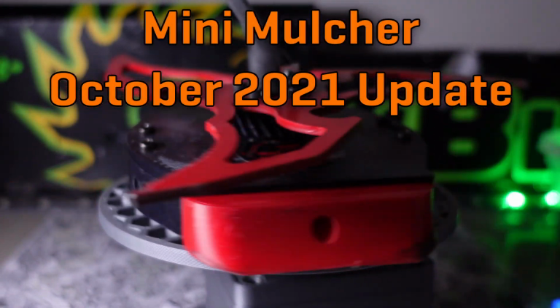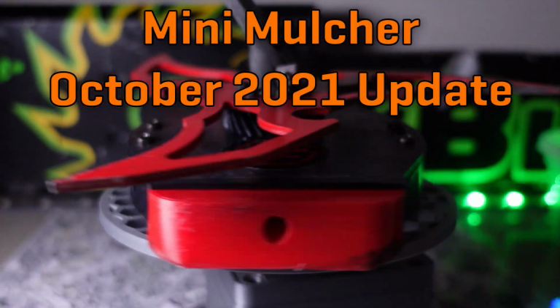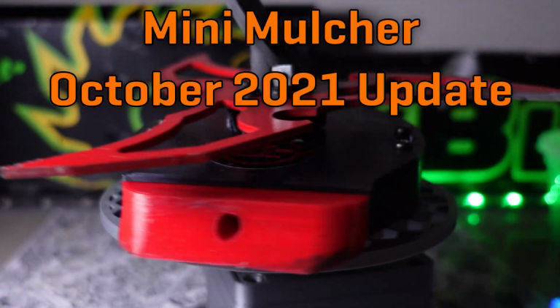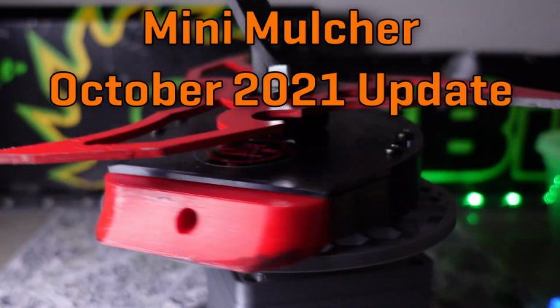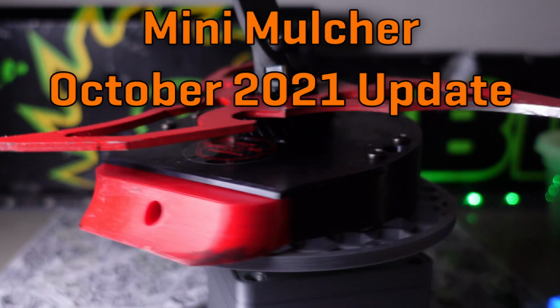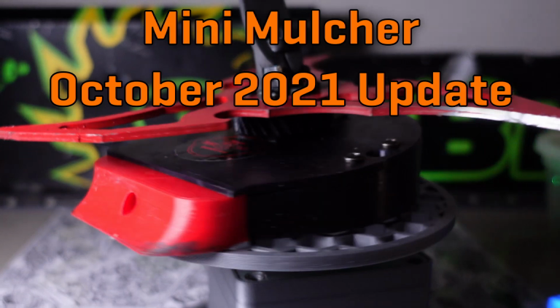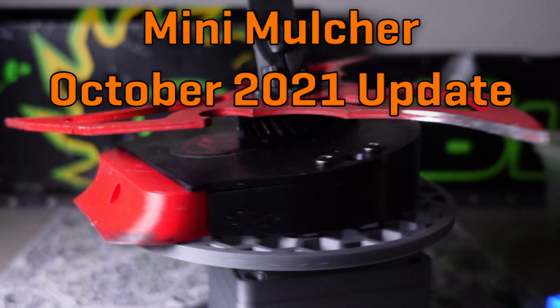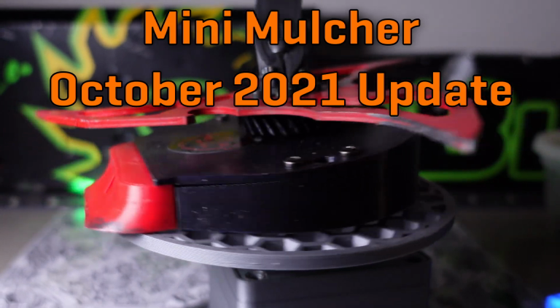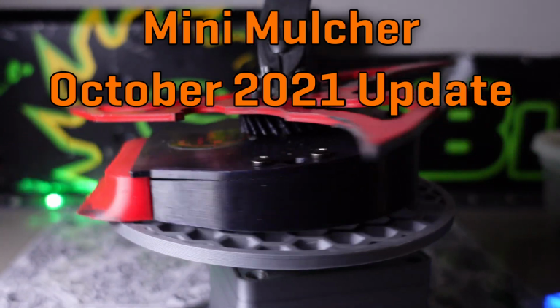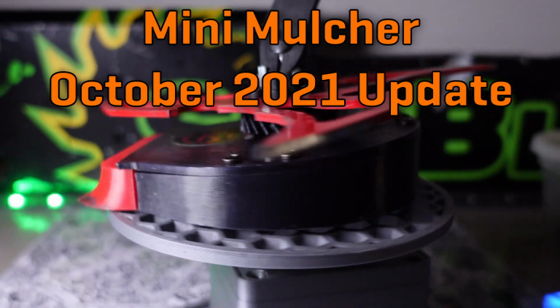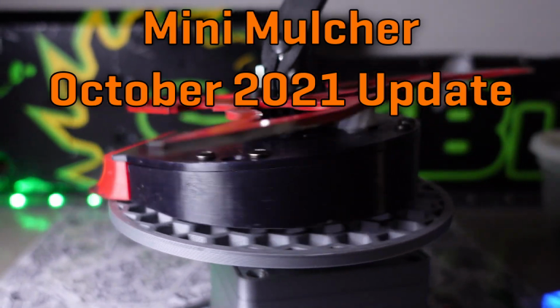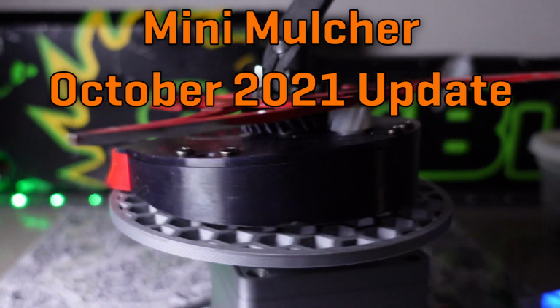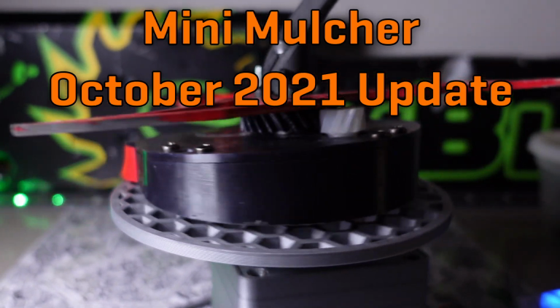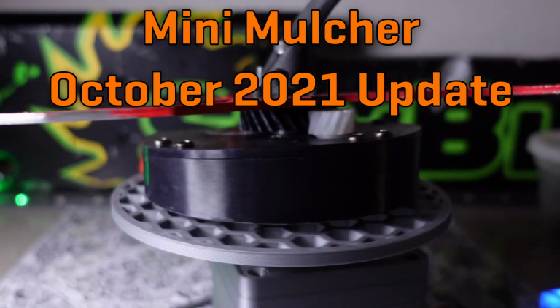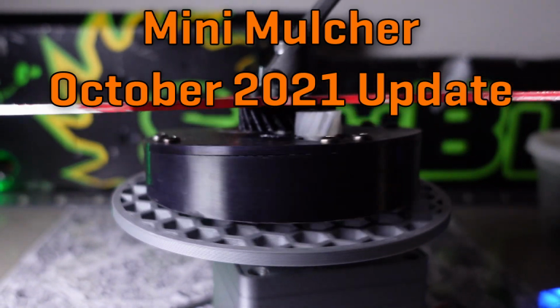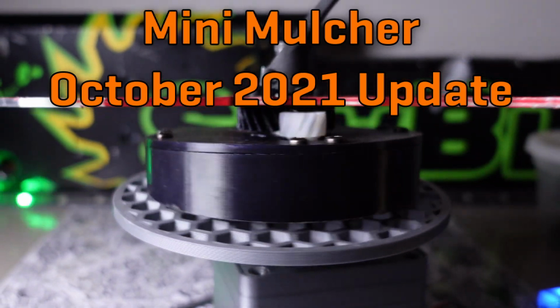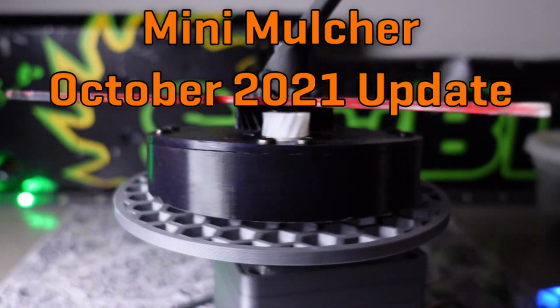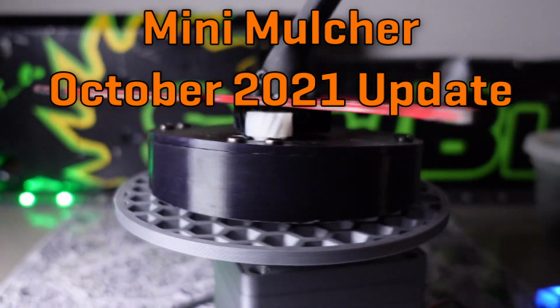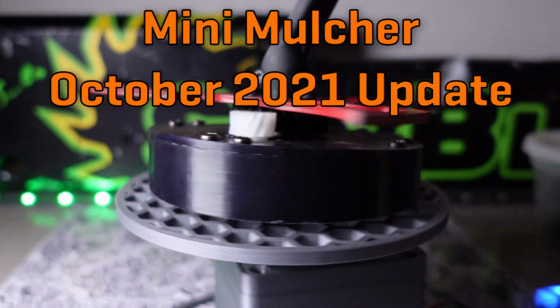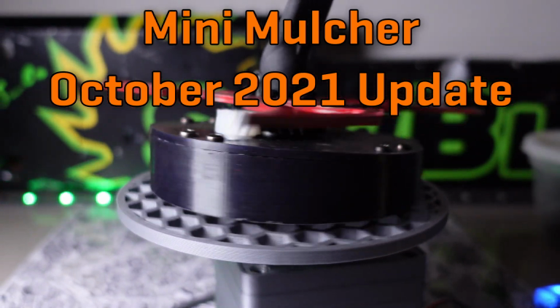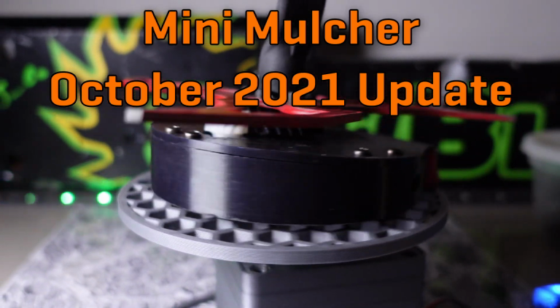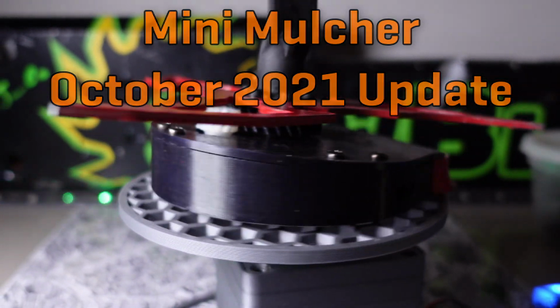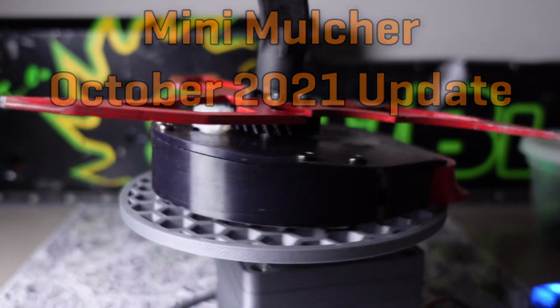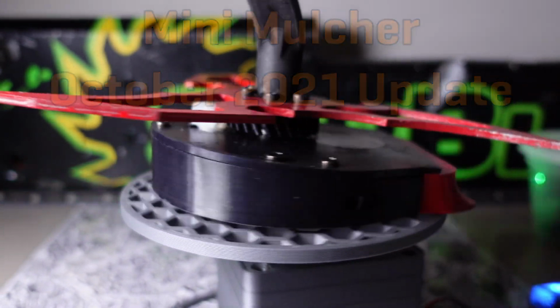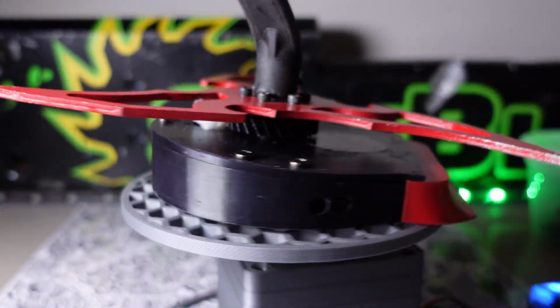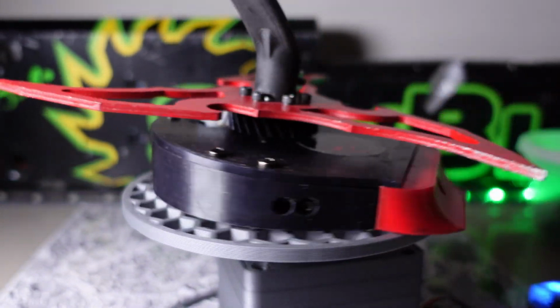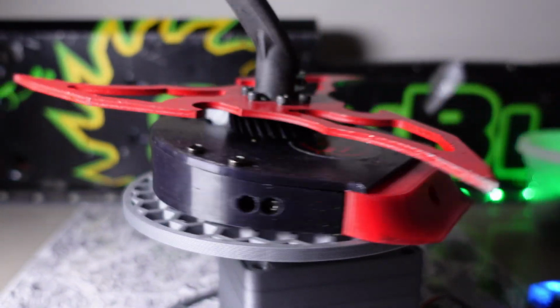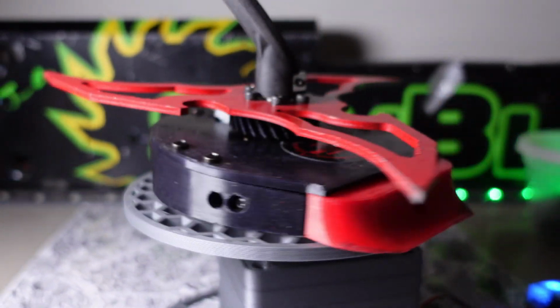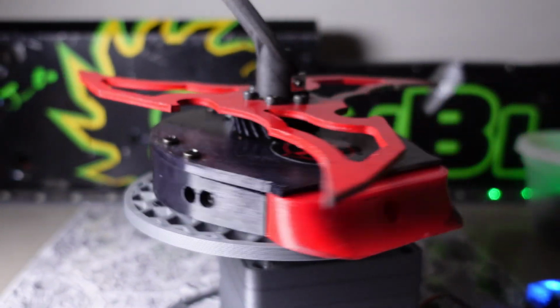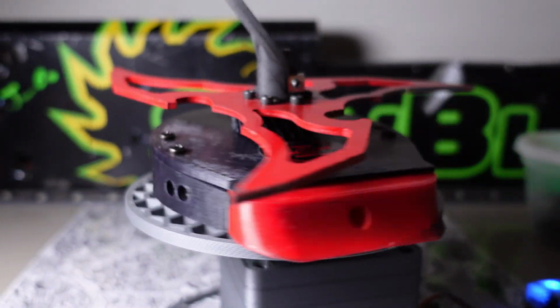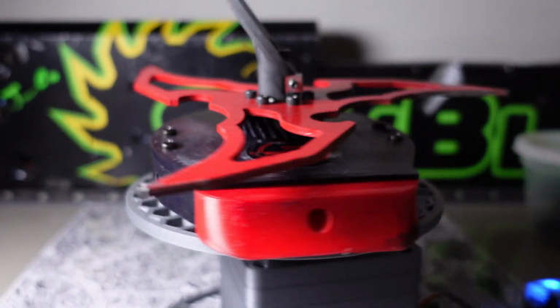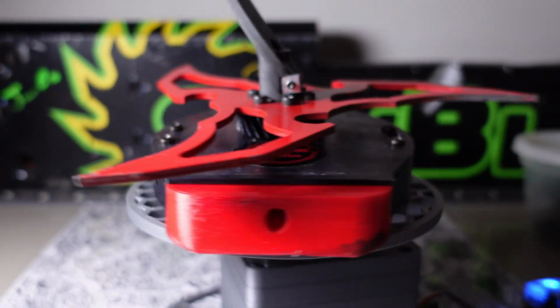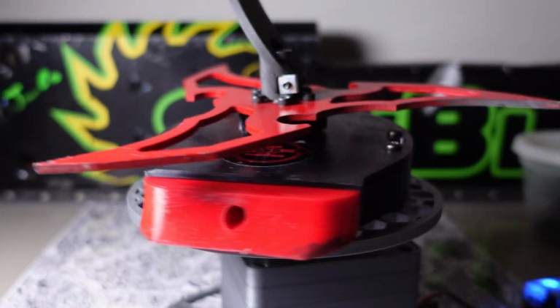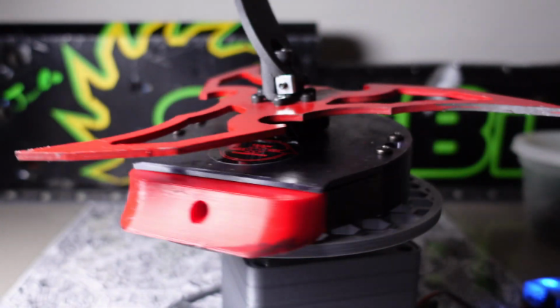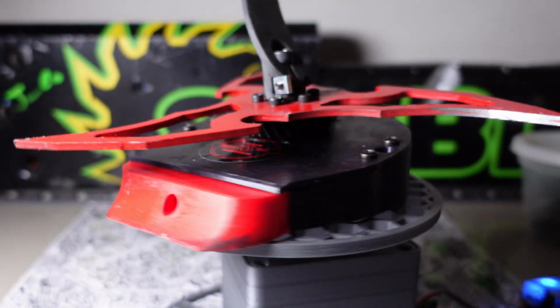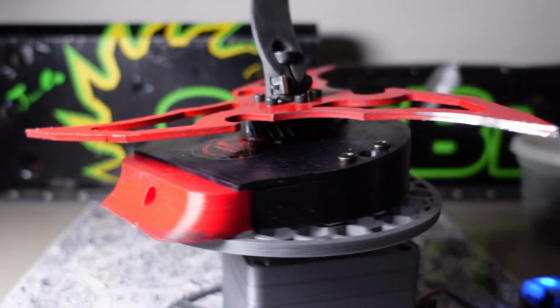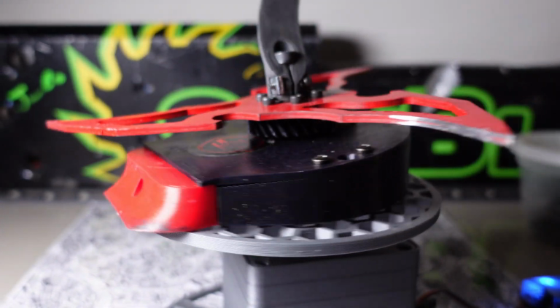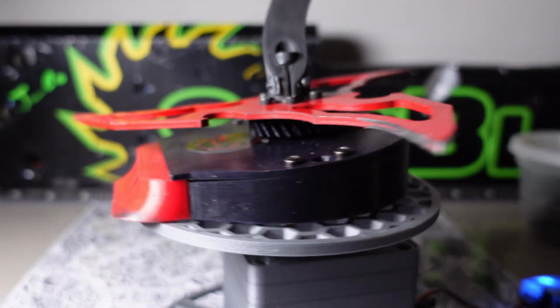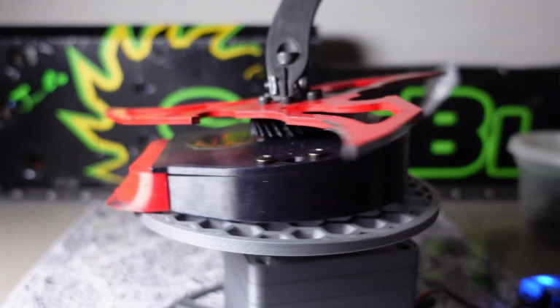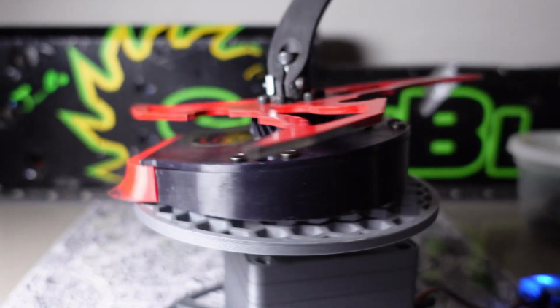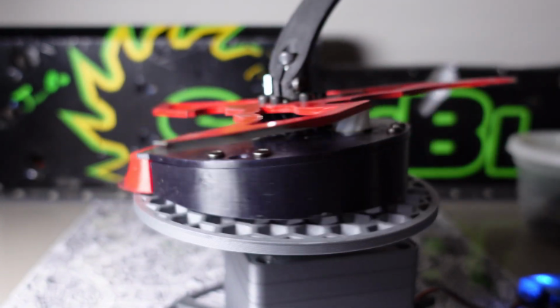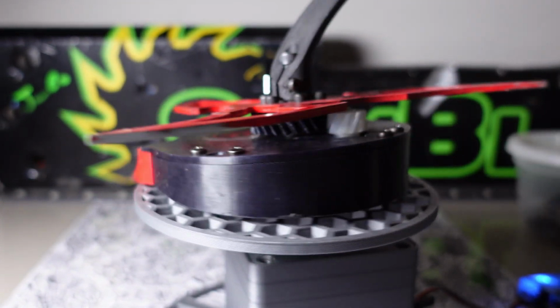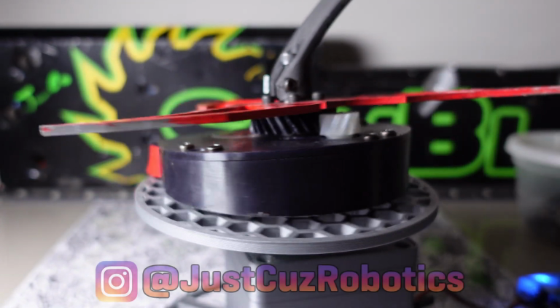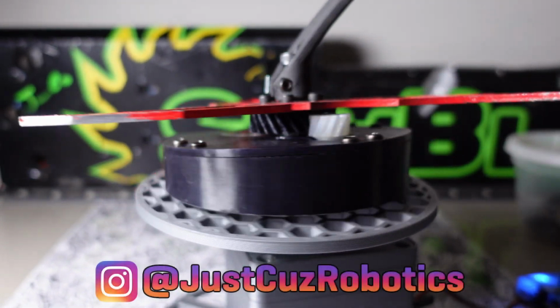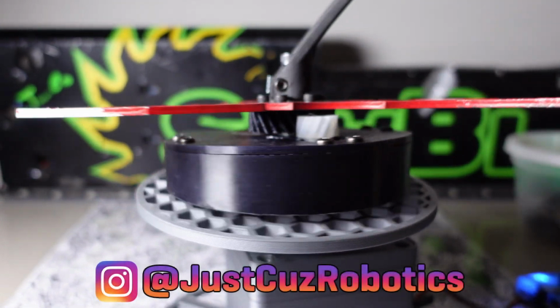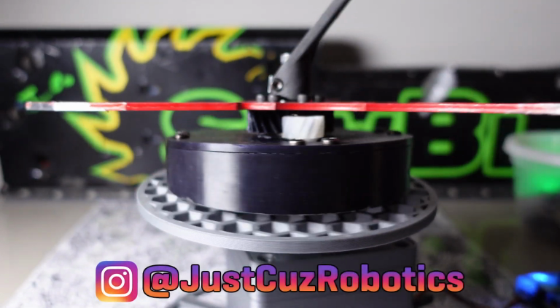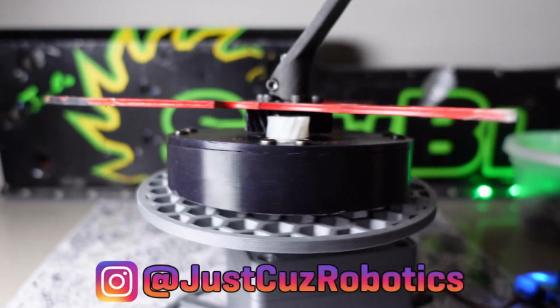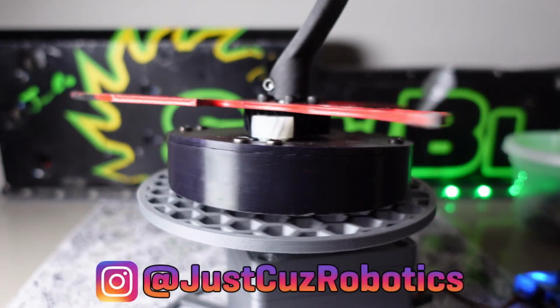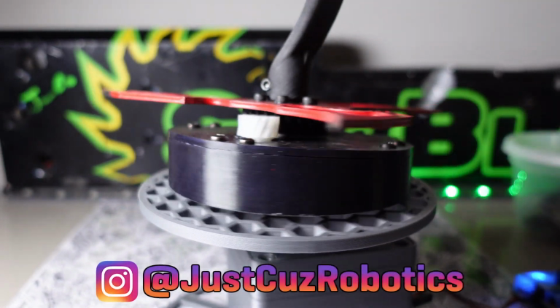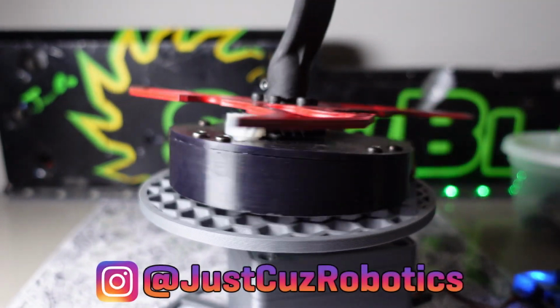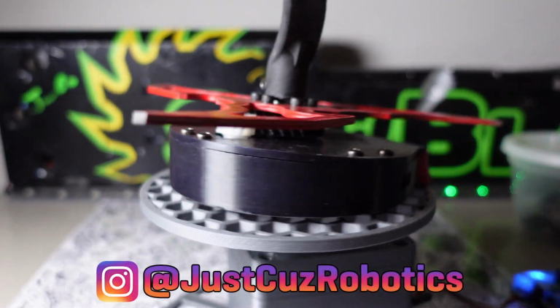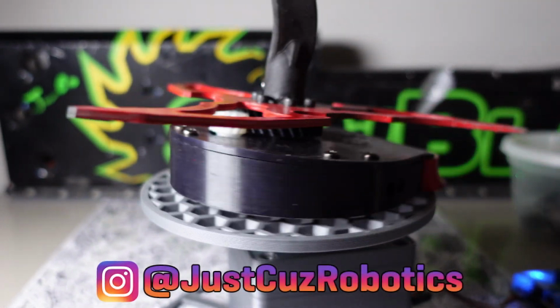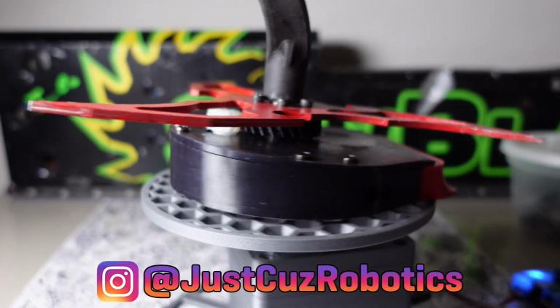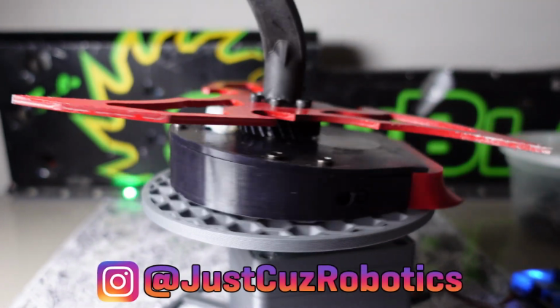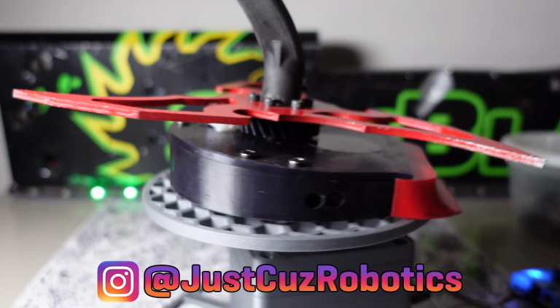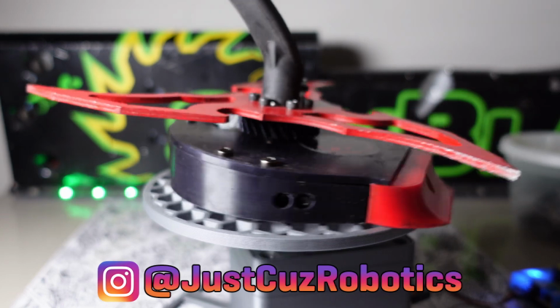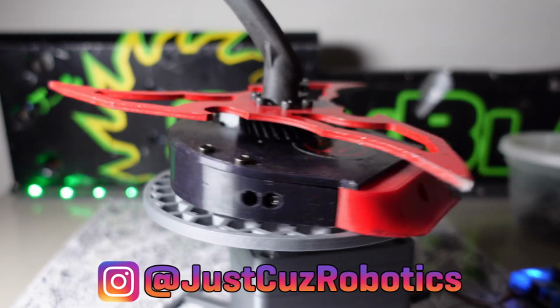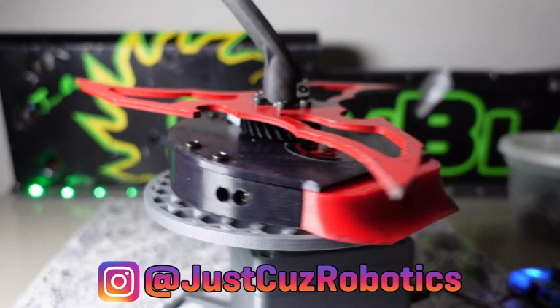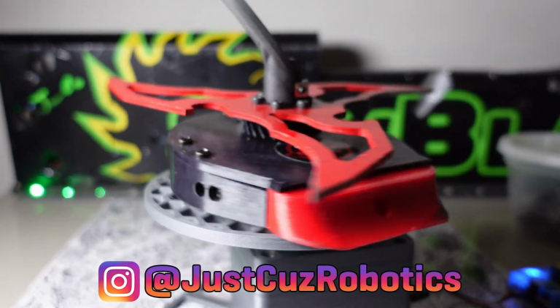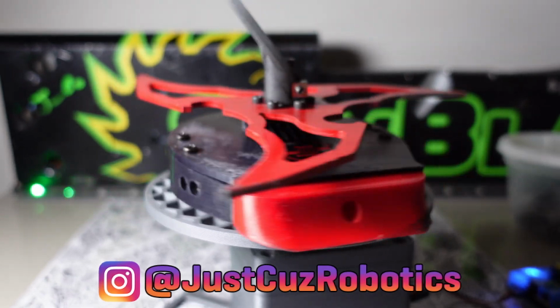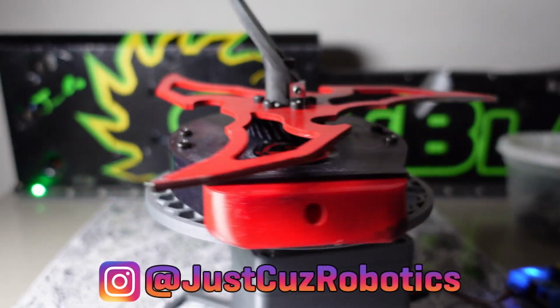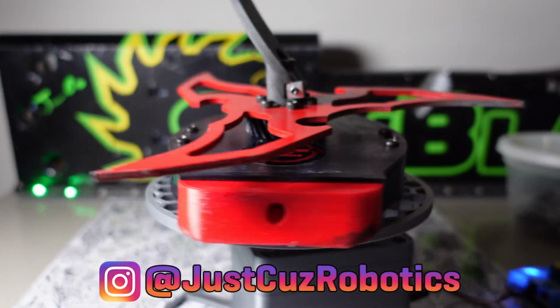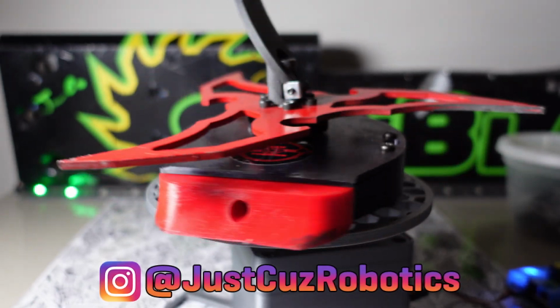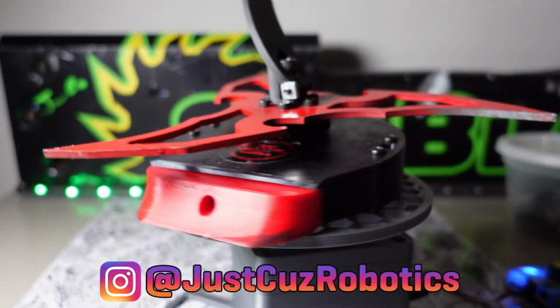Hey there, this is Seth Schaefer from Team Just Cause Robotics, and today's video is going to focus on my 1 pound ant weight robot, Mini Mulcher.